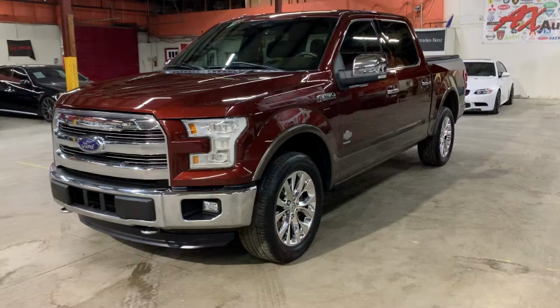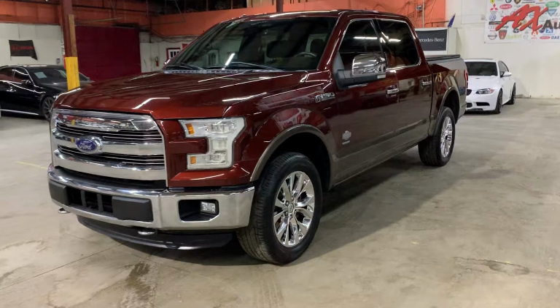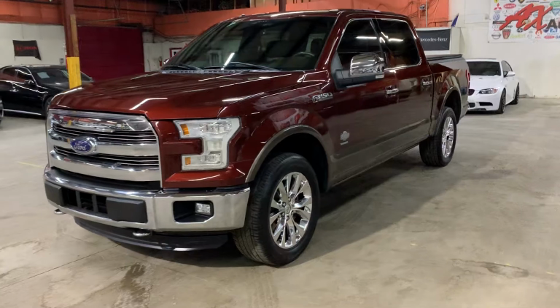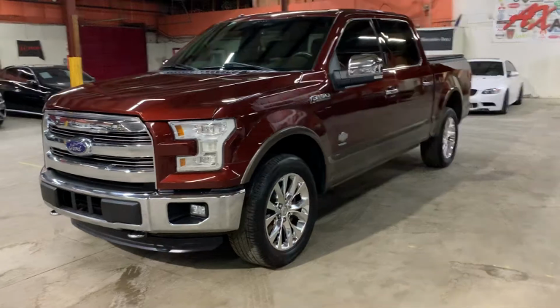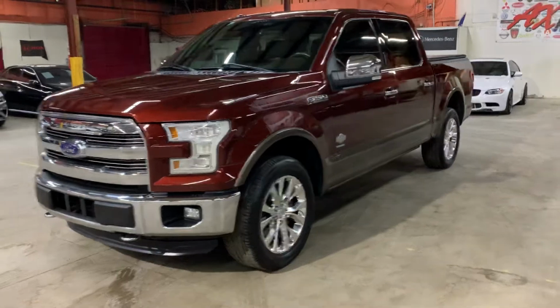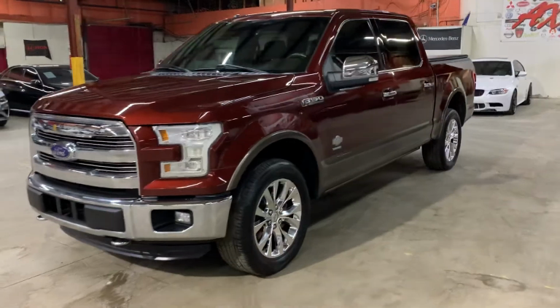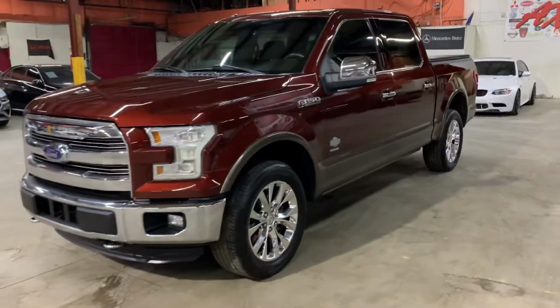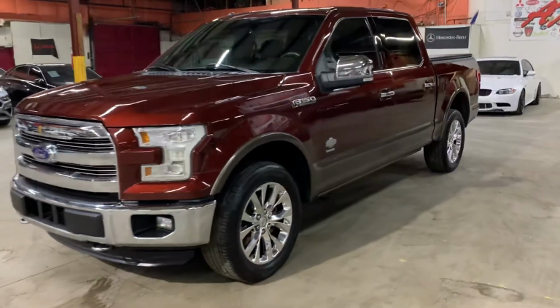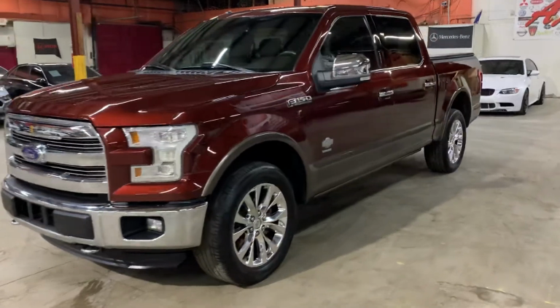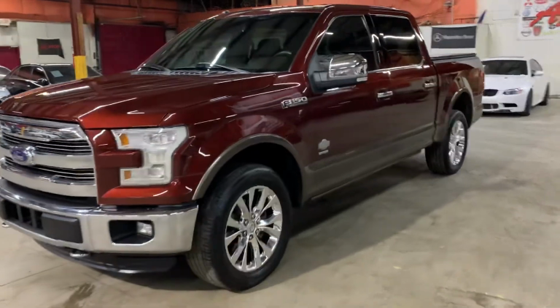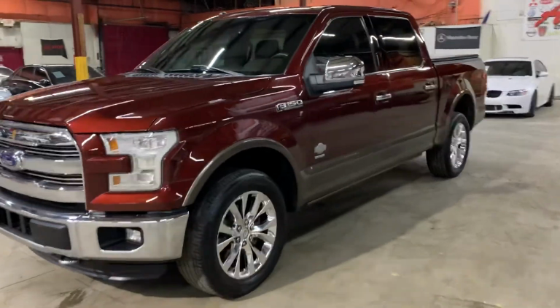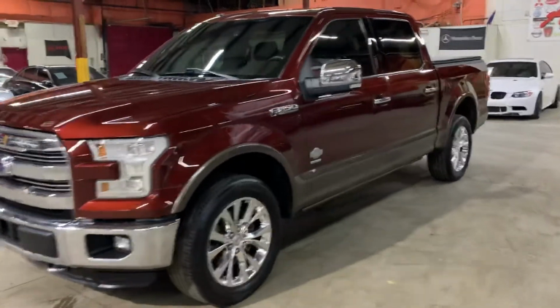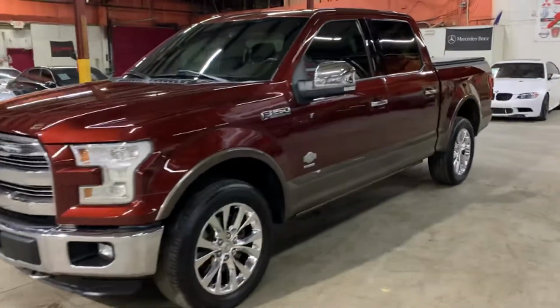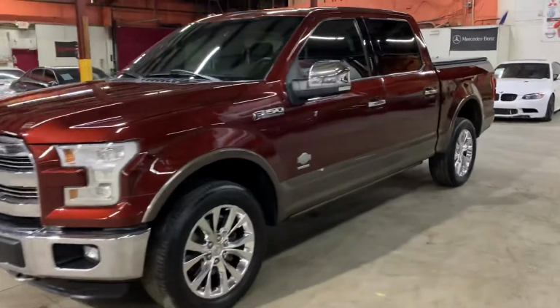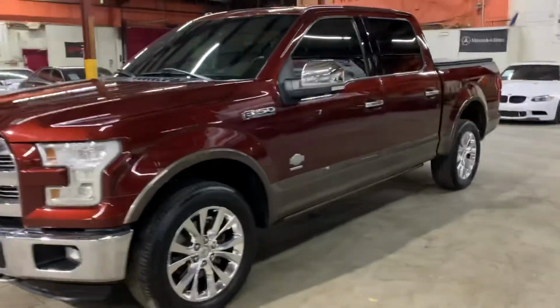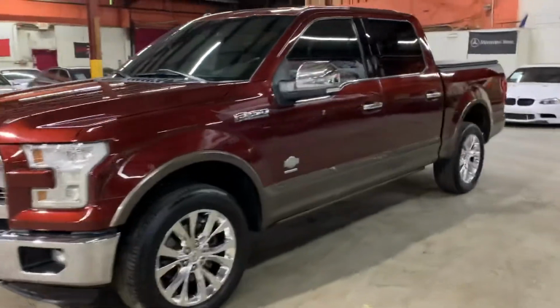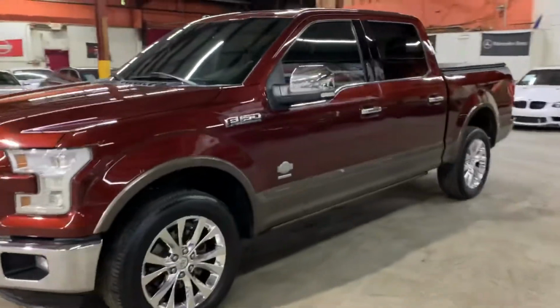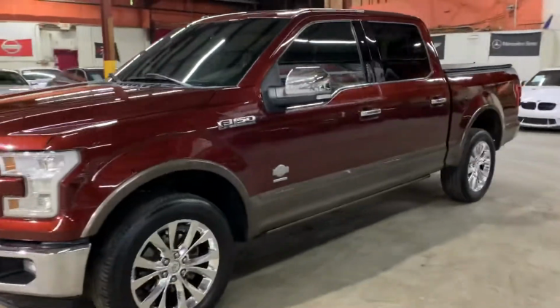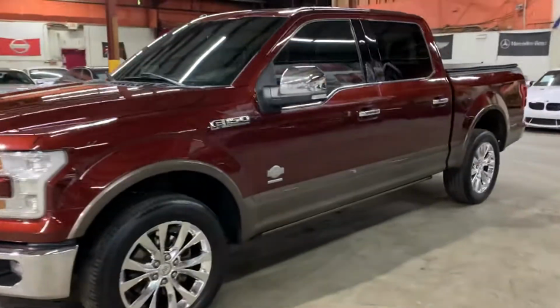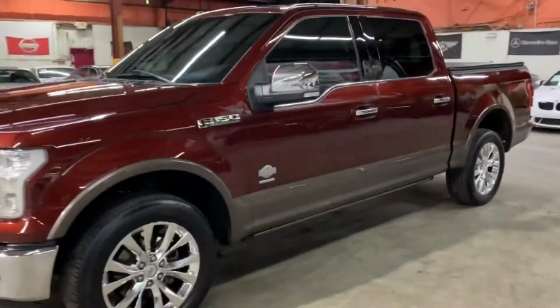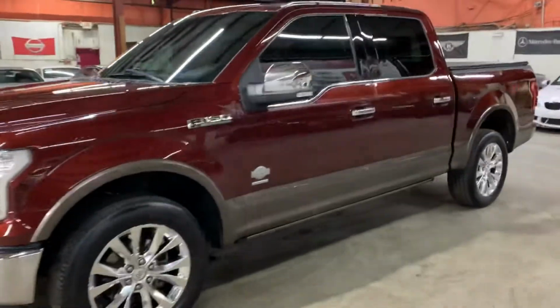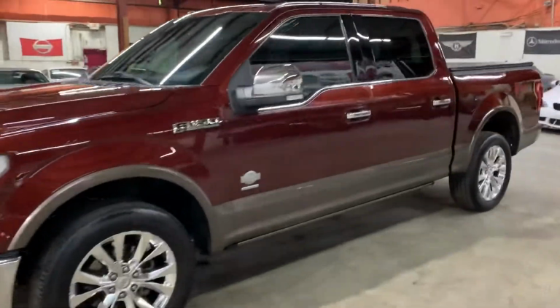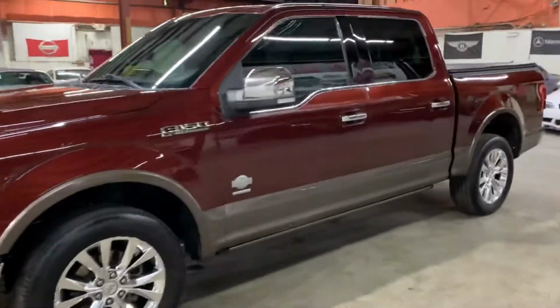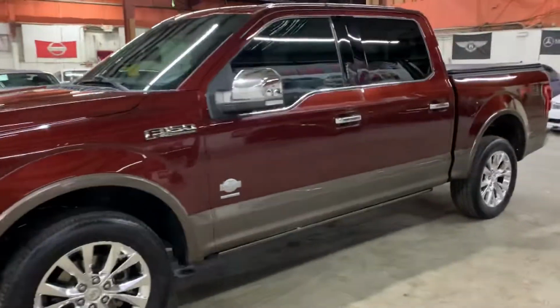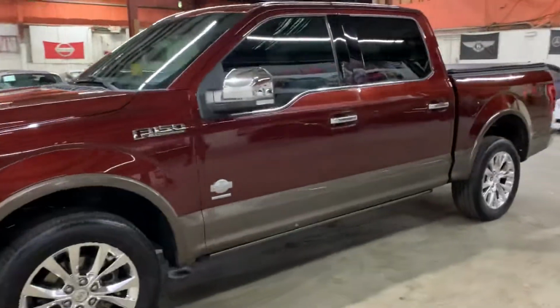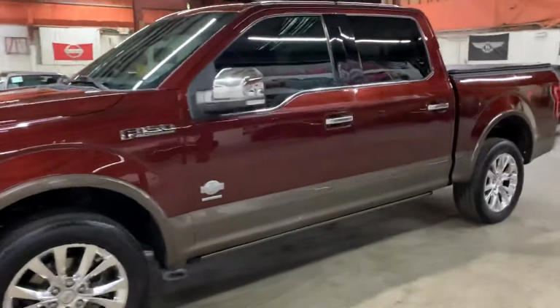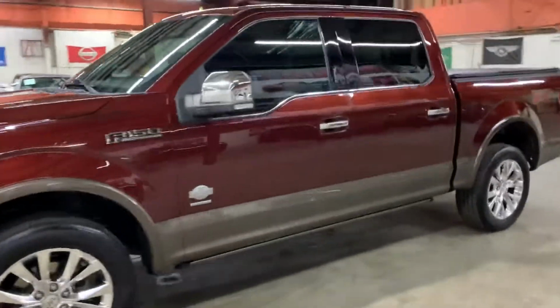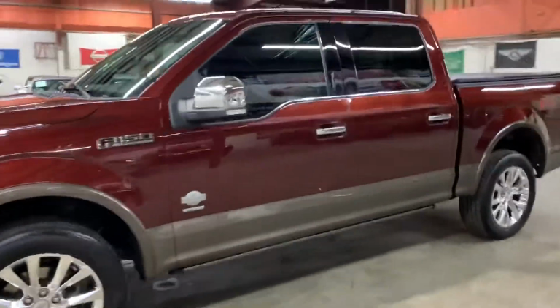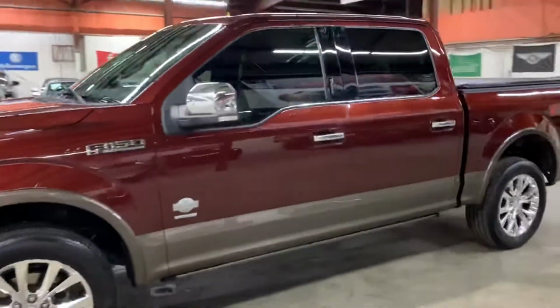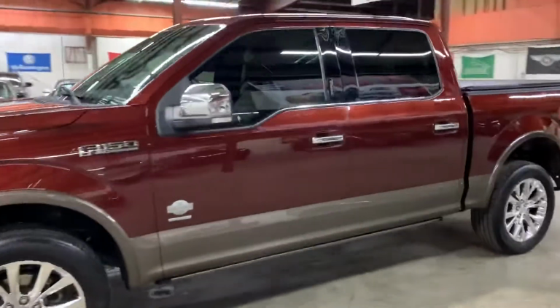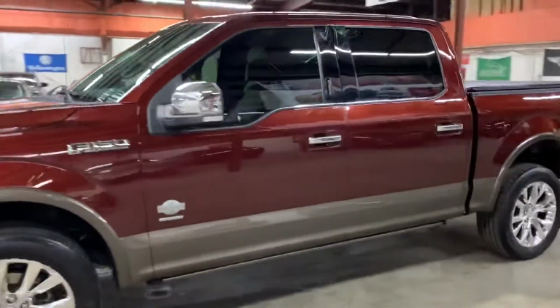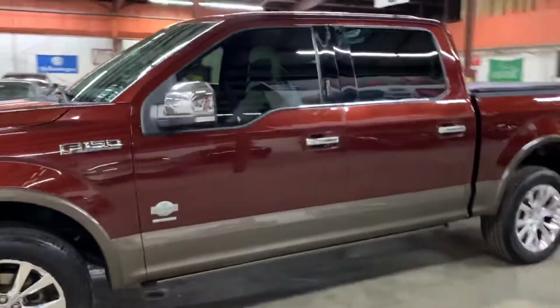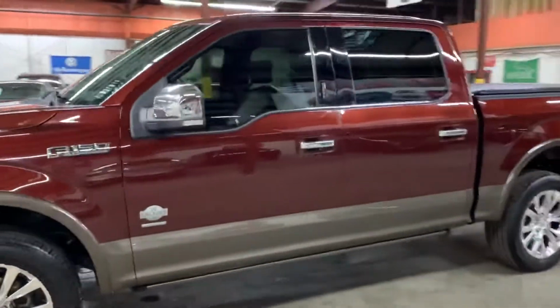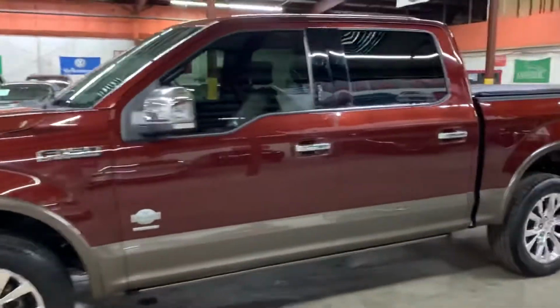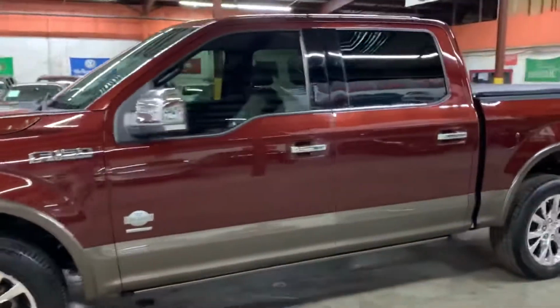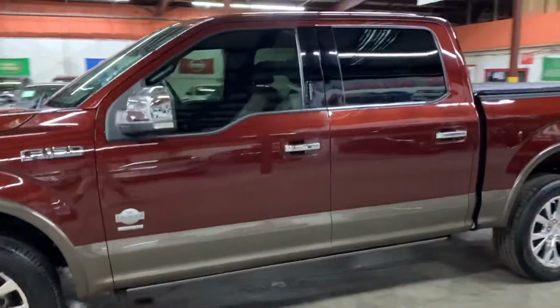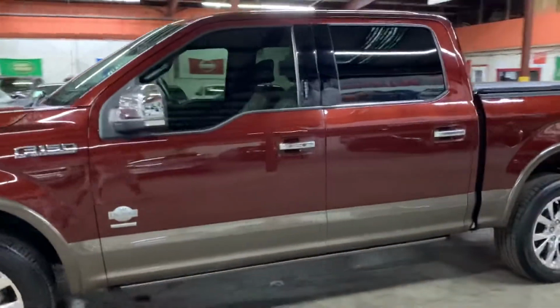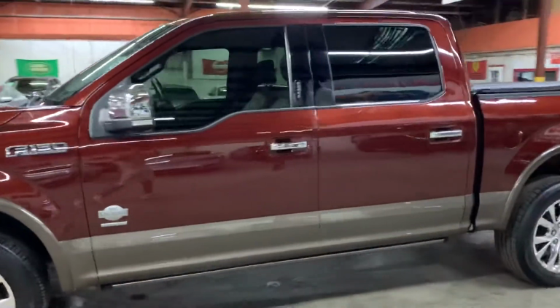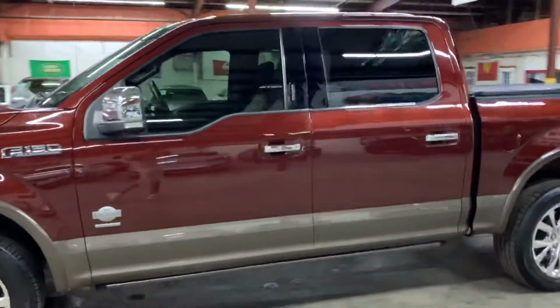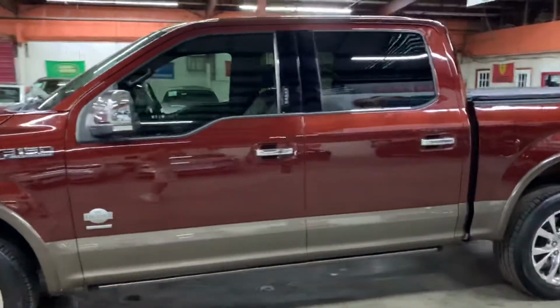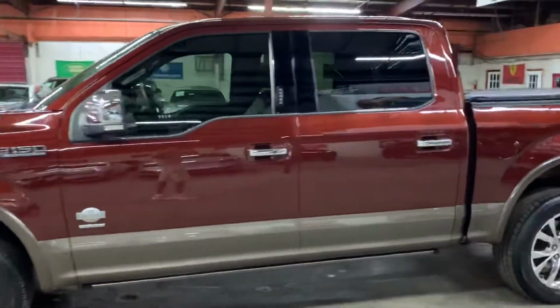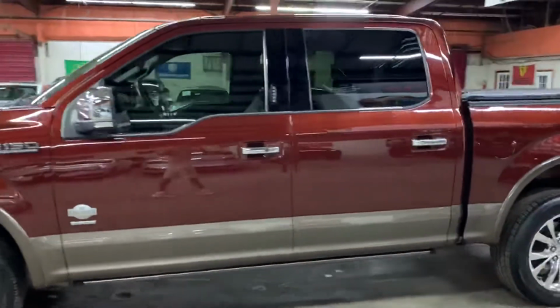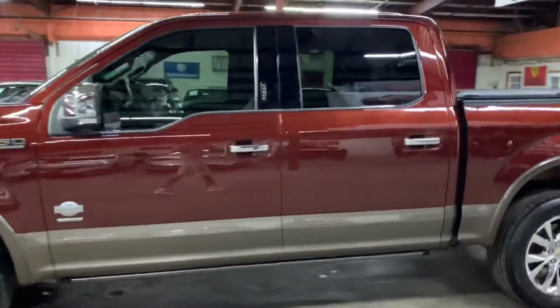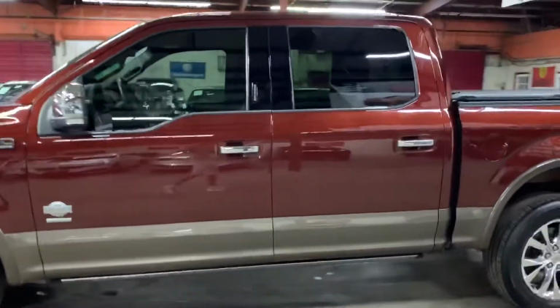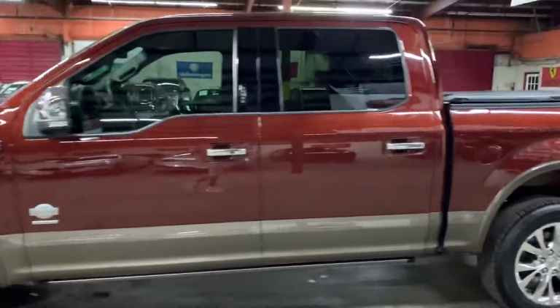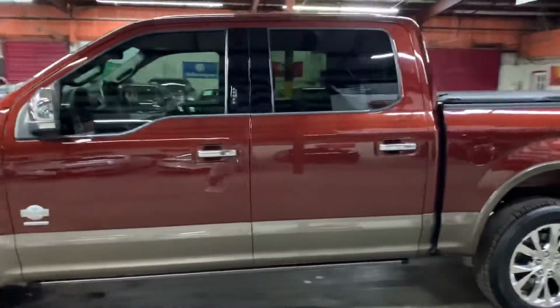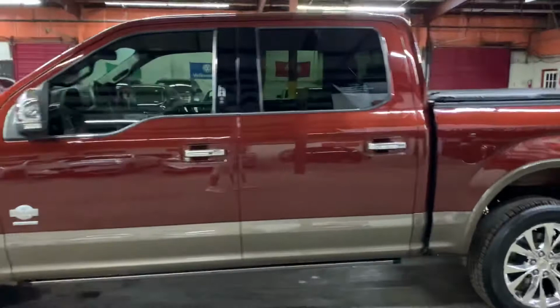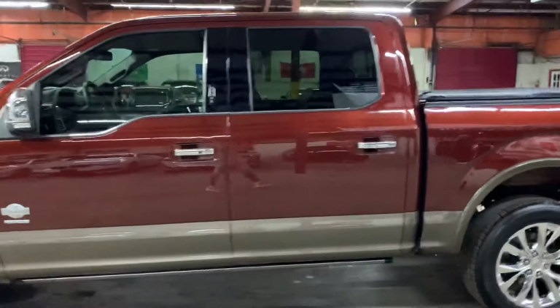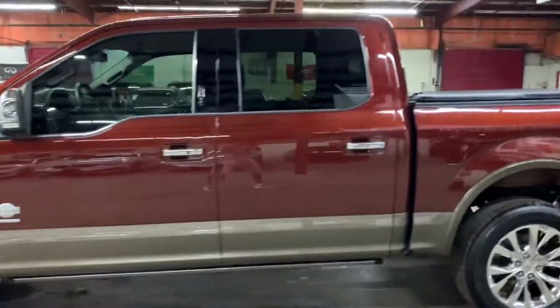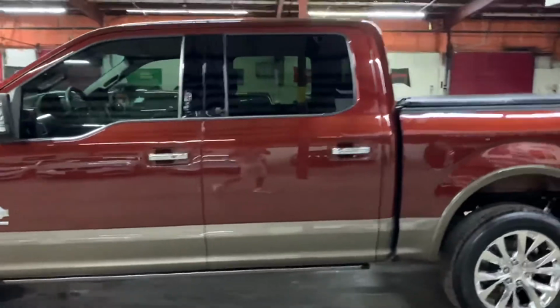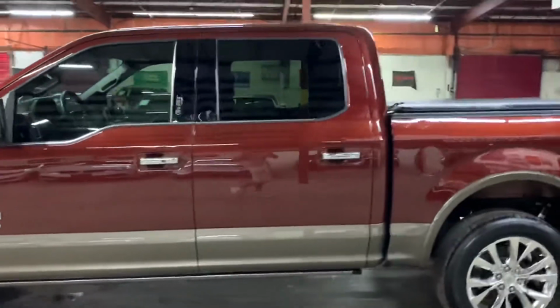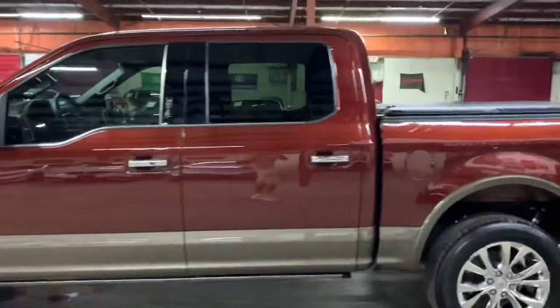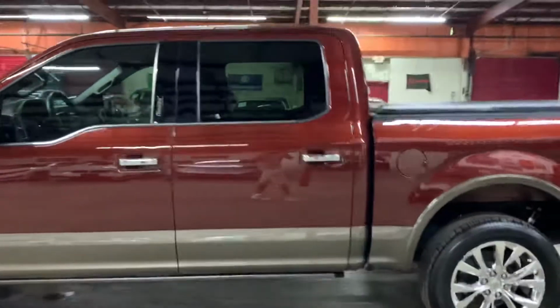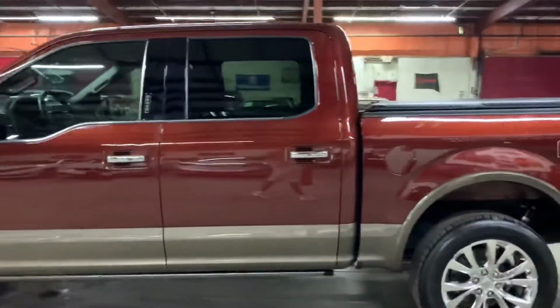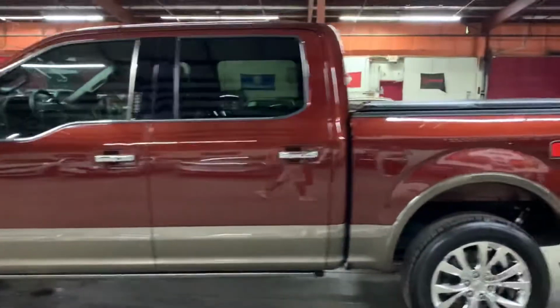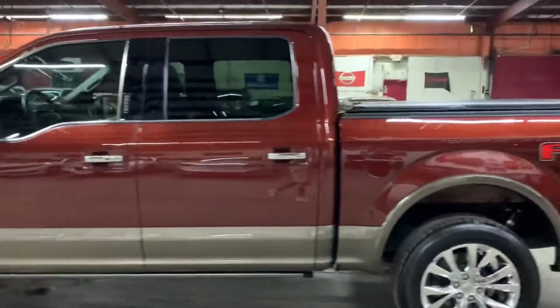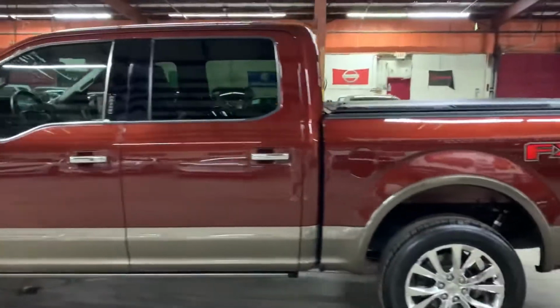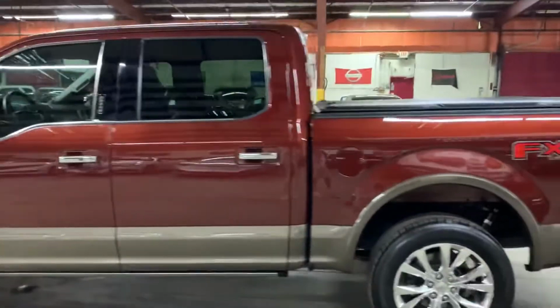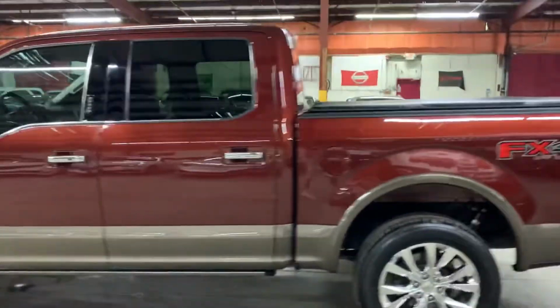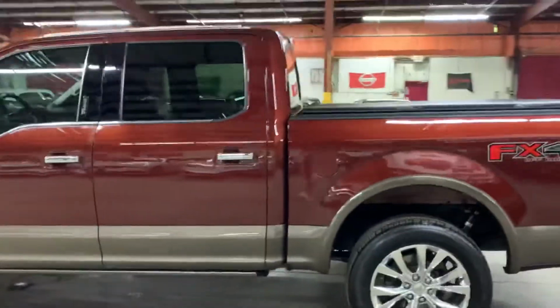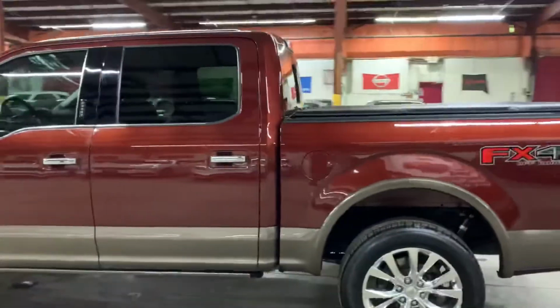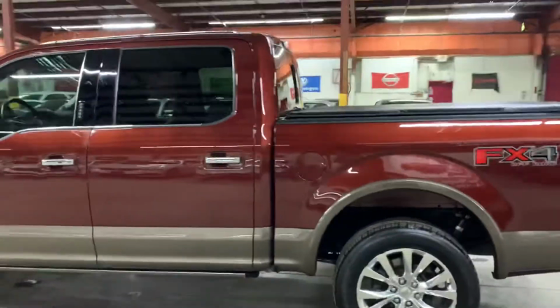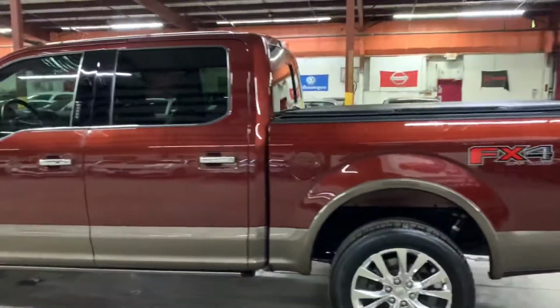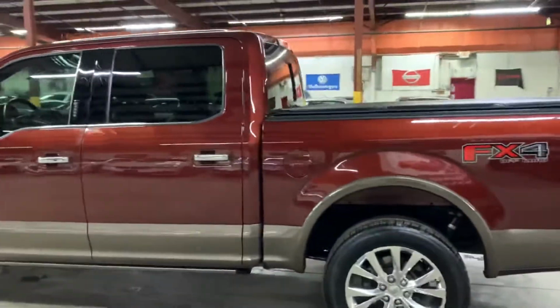Hey guys, this is Alex Aros here in Atlanta, Georgia, and today we have this beautiful 2015 Ford F-150 King Ranch.